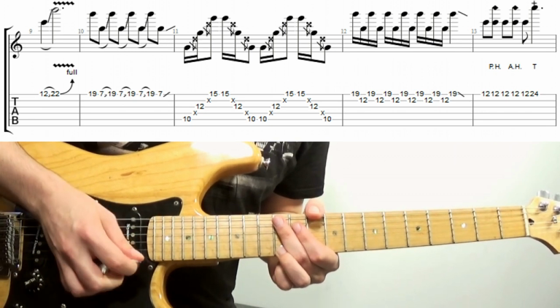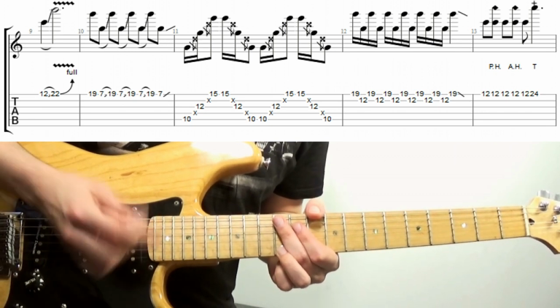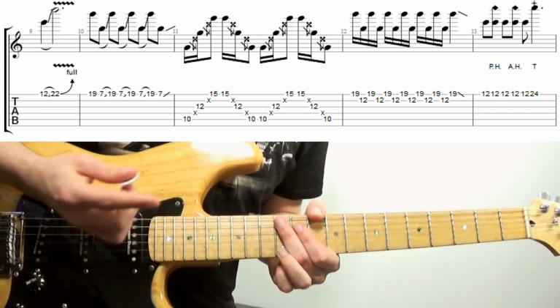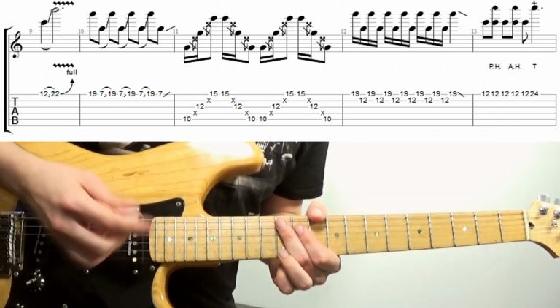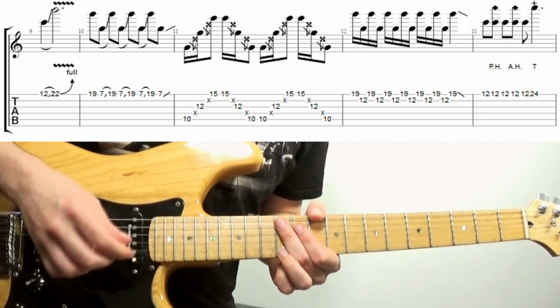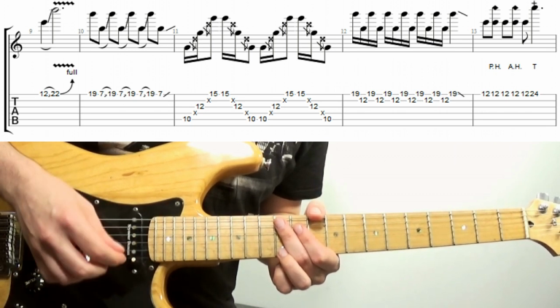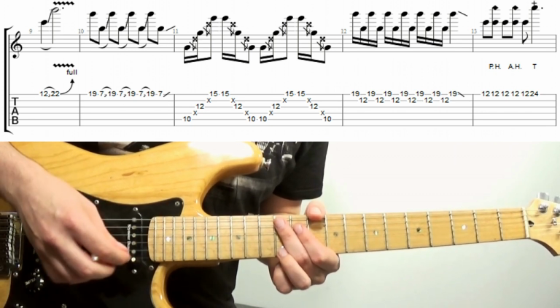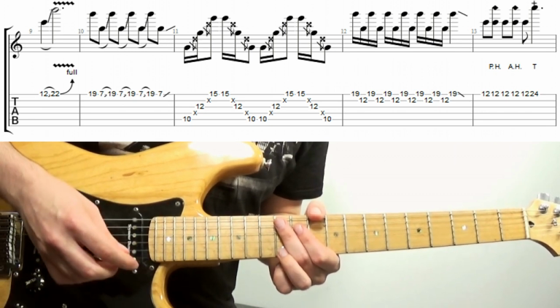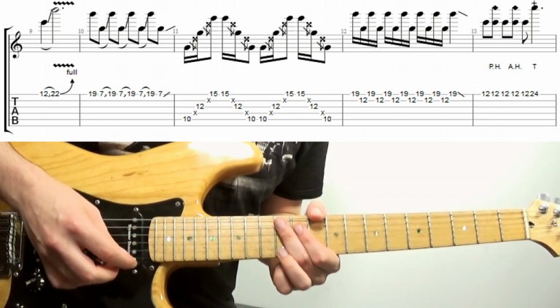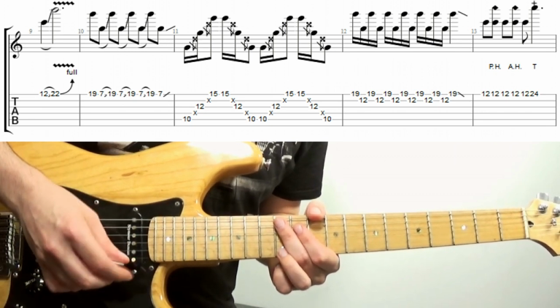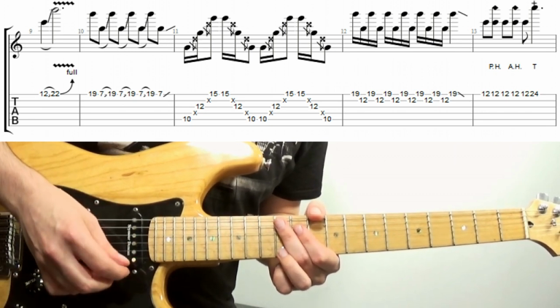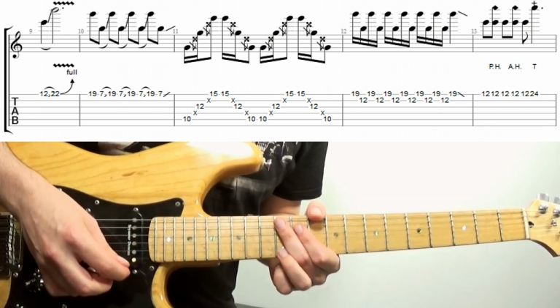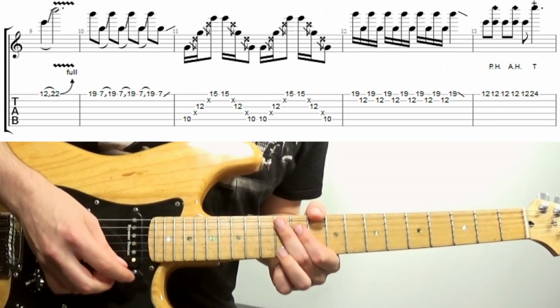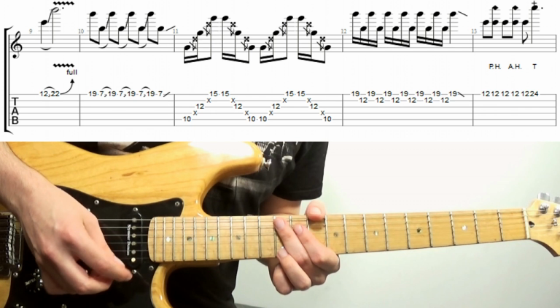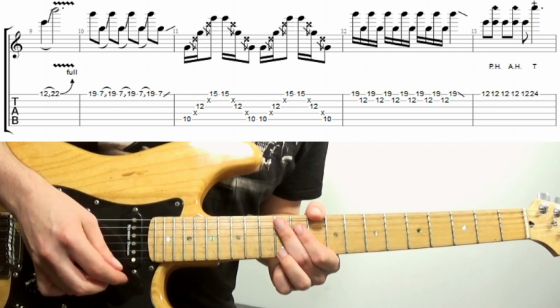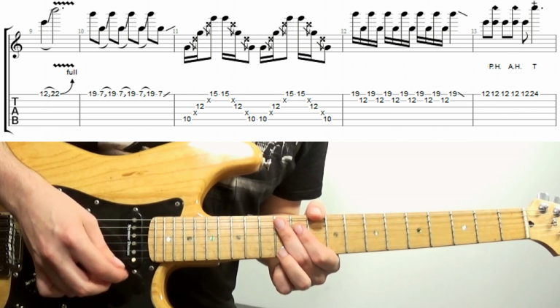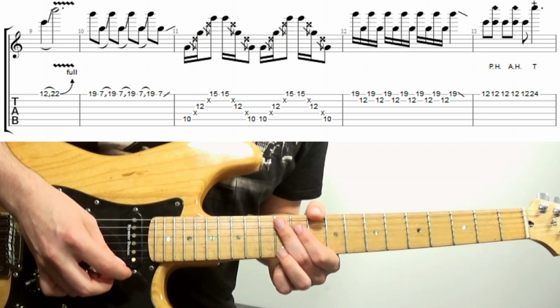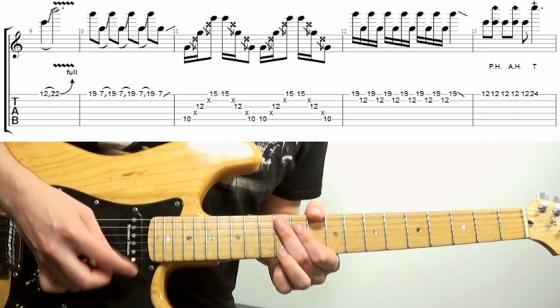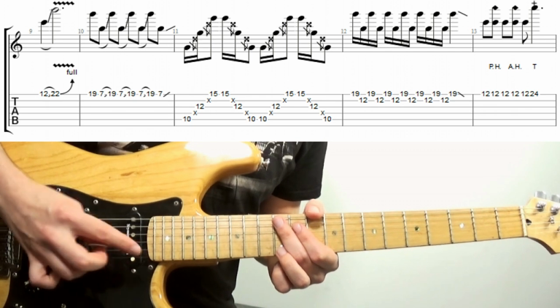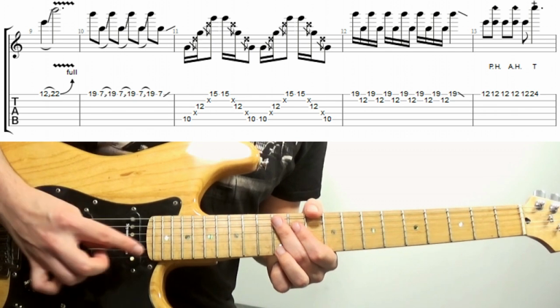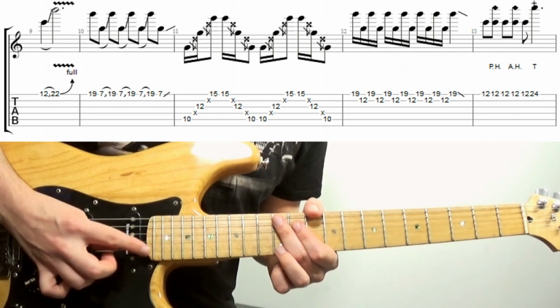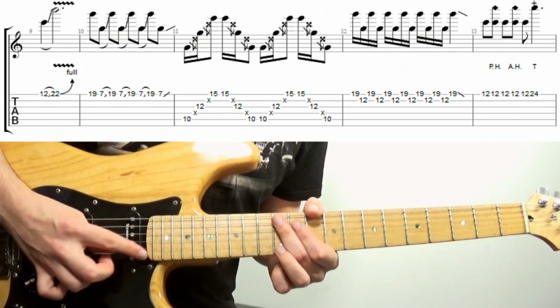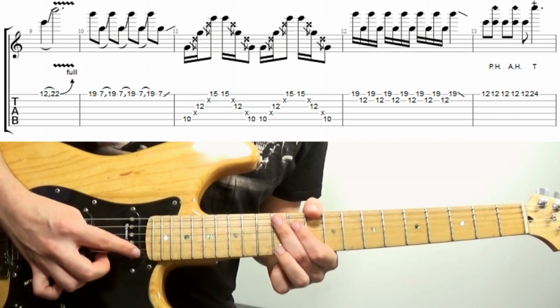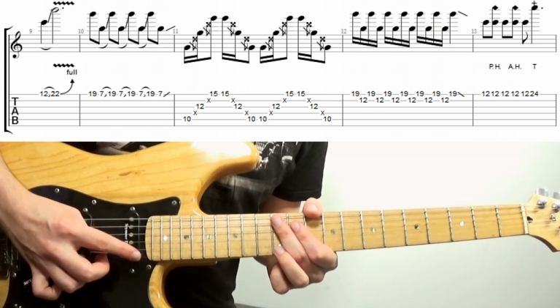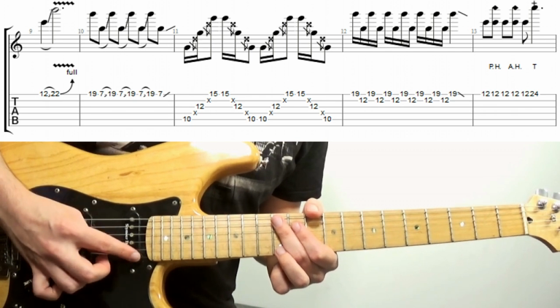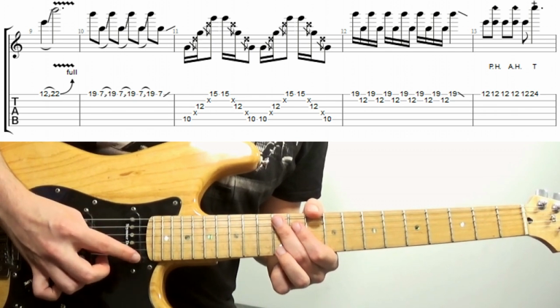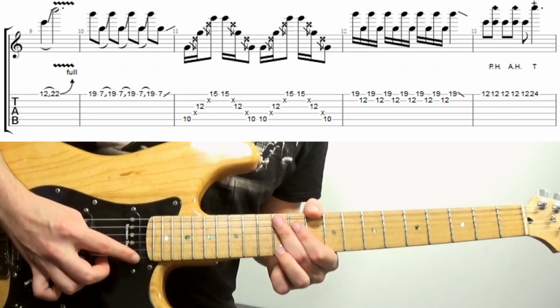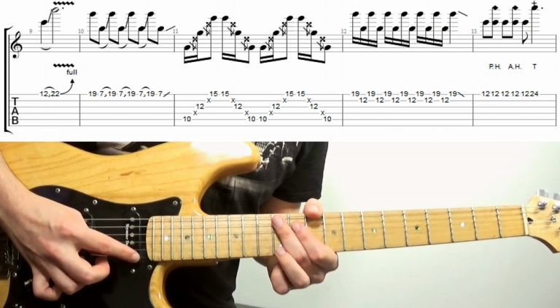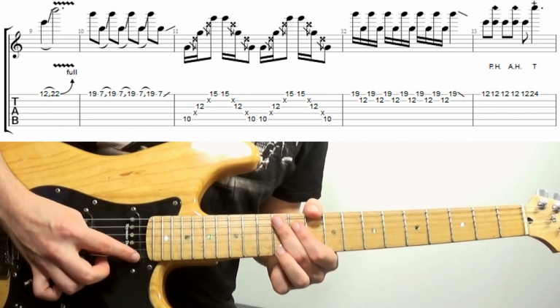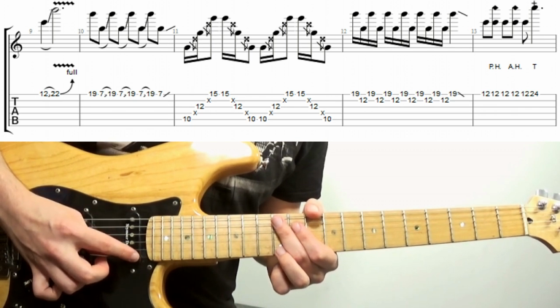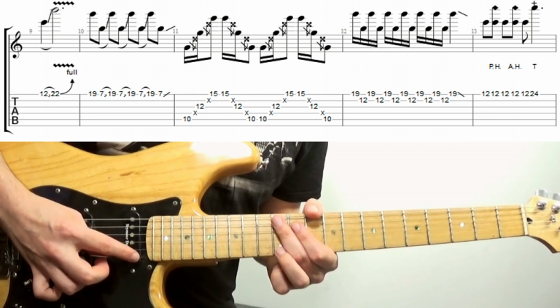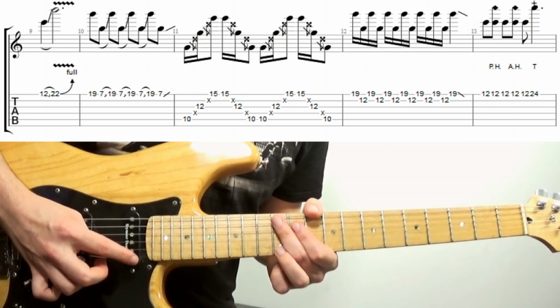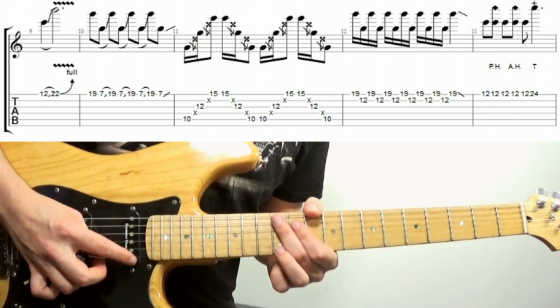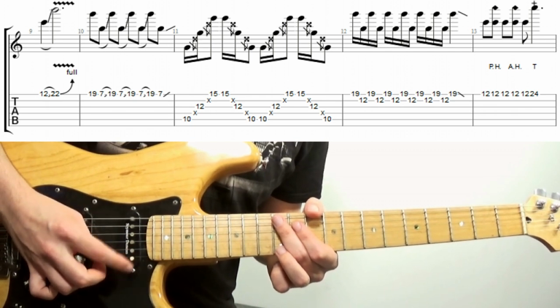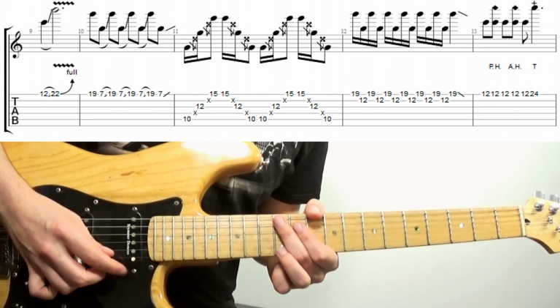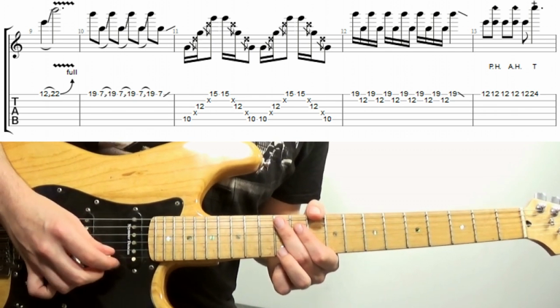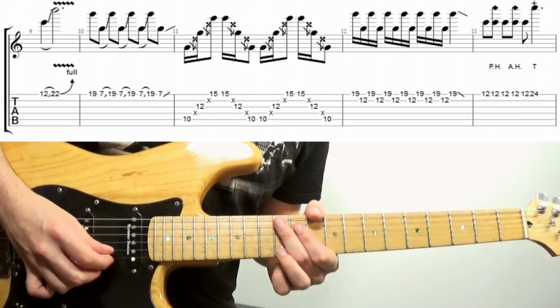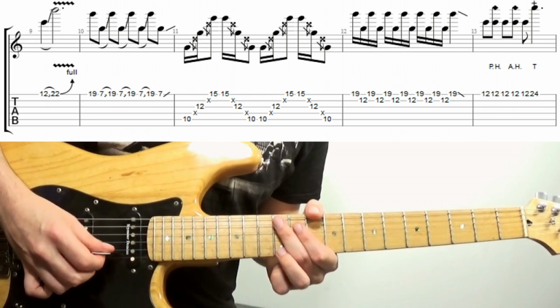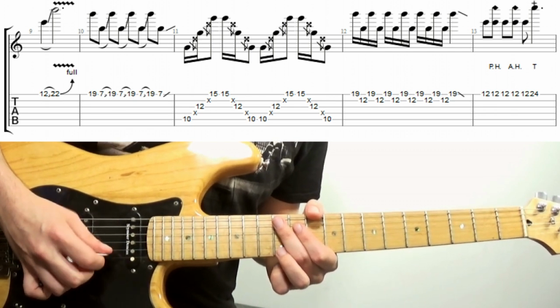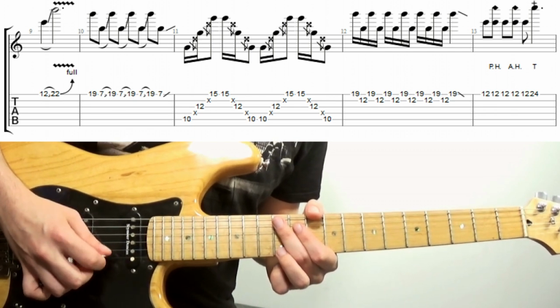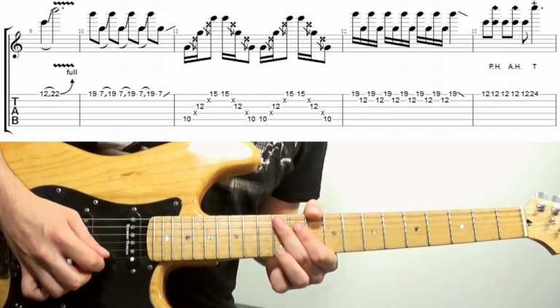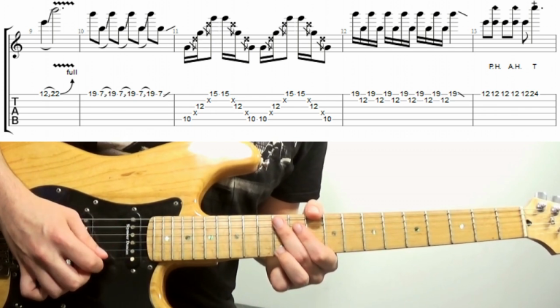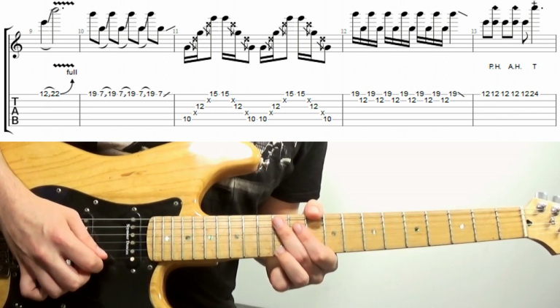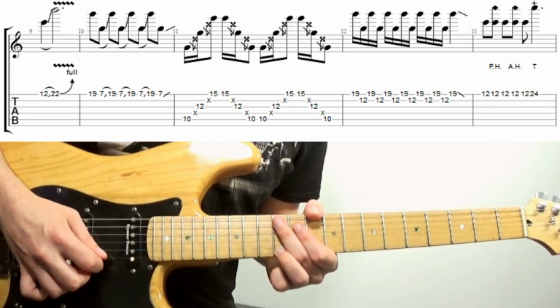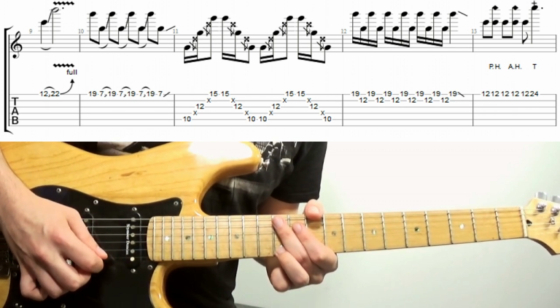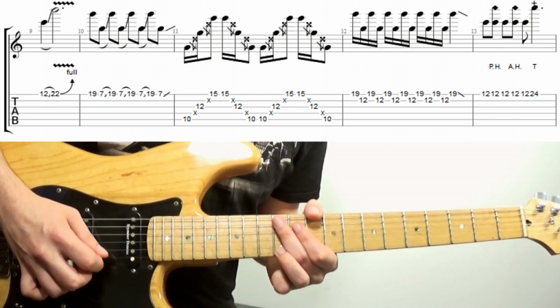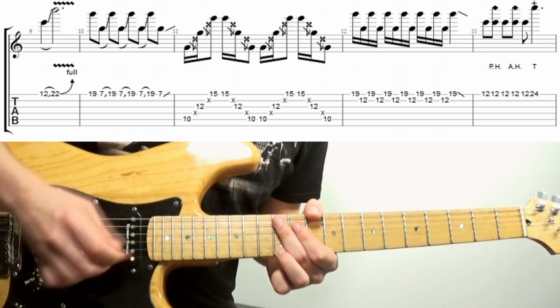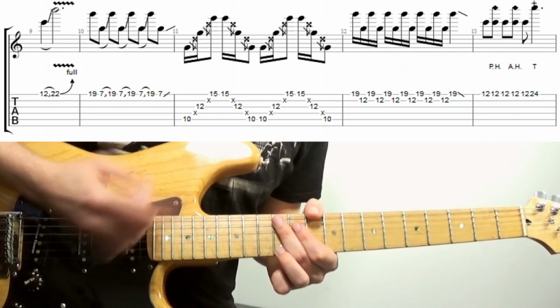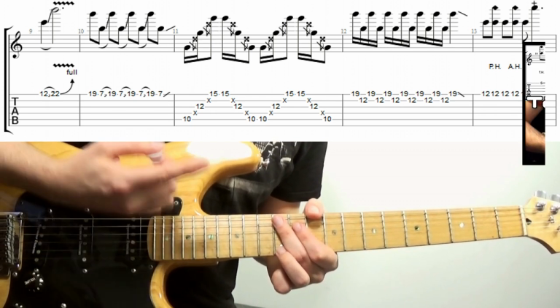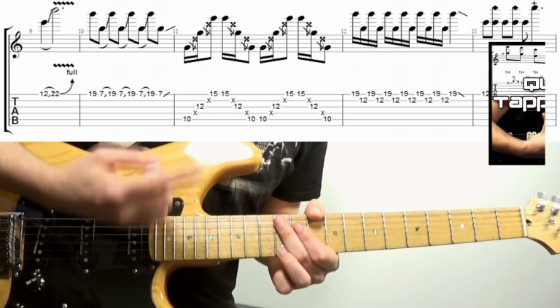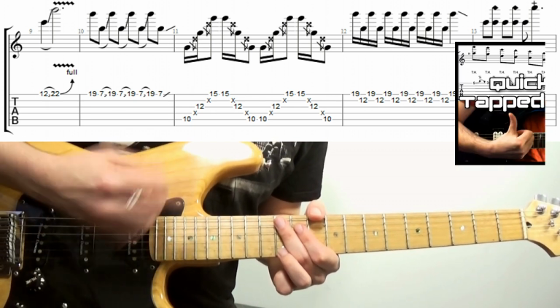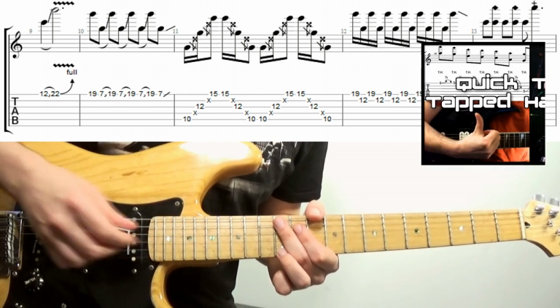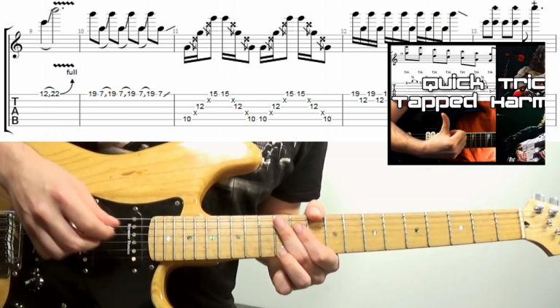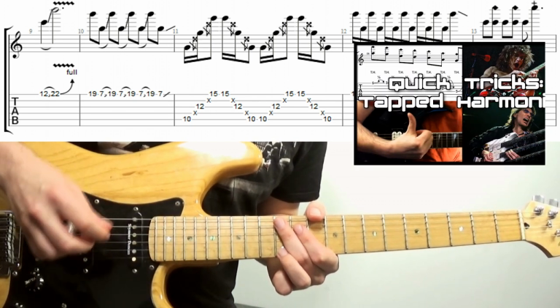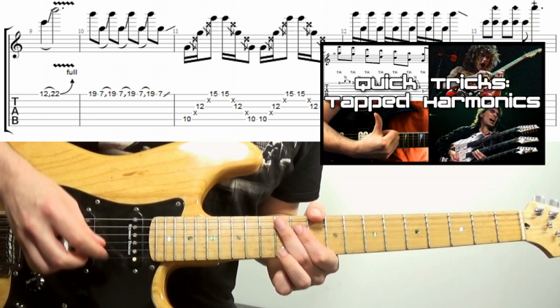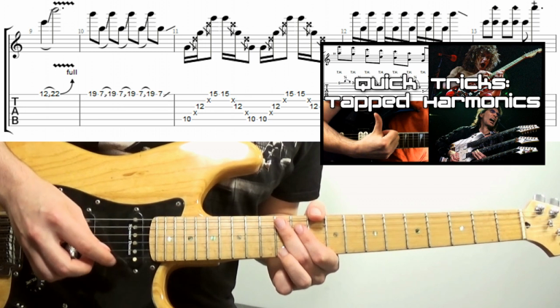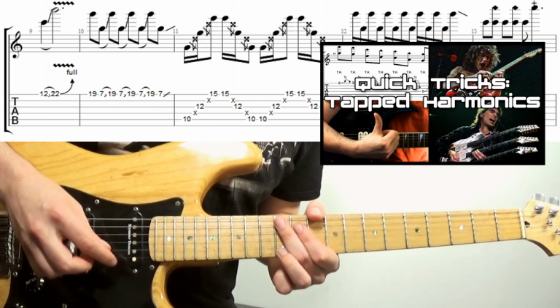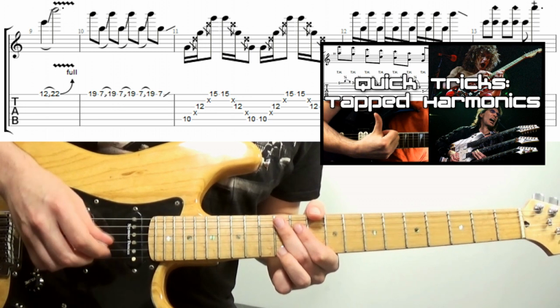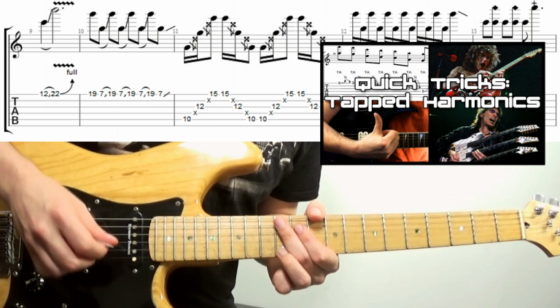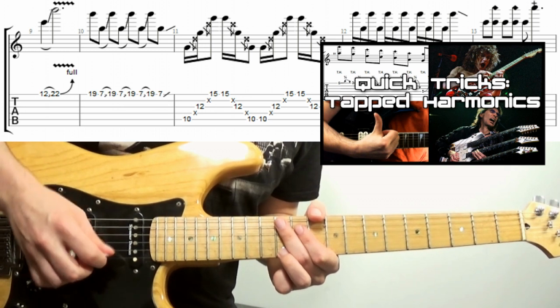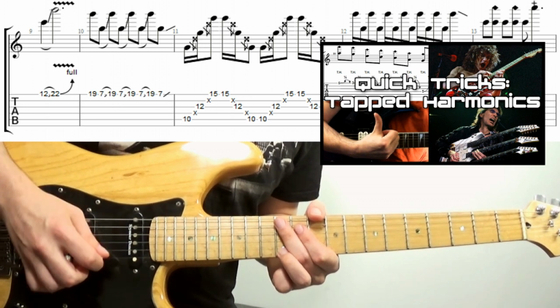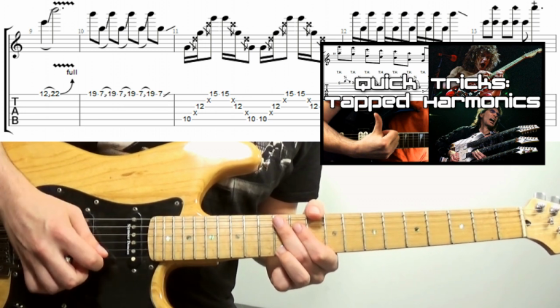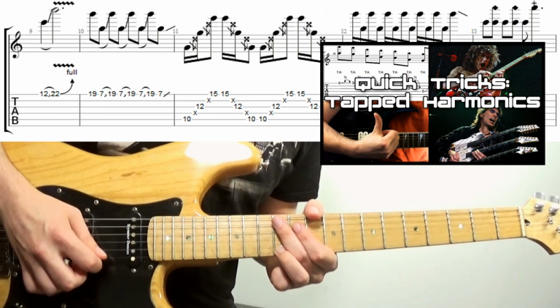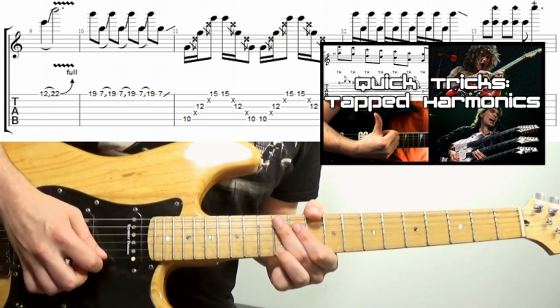The next trick is incredibly similar, but I'm putting my finger where the 24th fret would be for an artificial harmonic. Lesson card on the top right for more on that sort of thing.